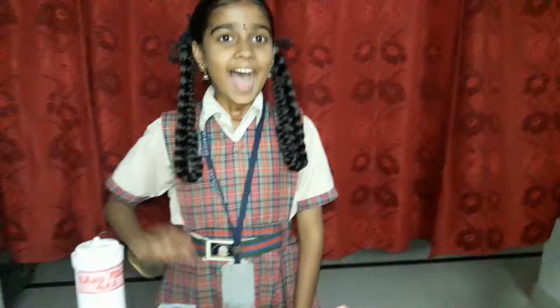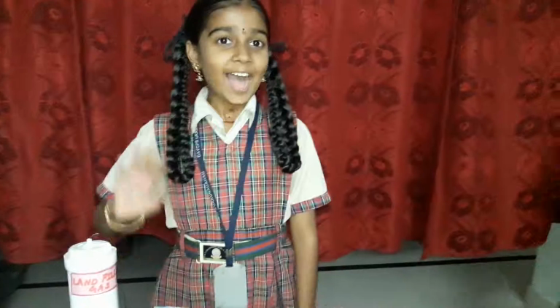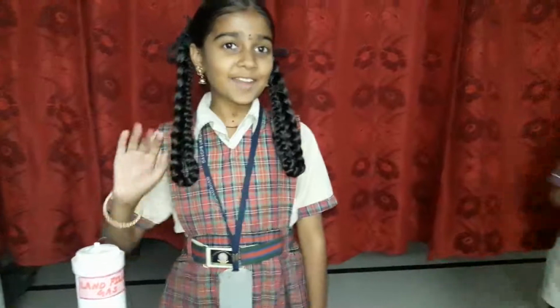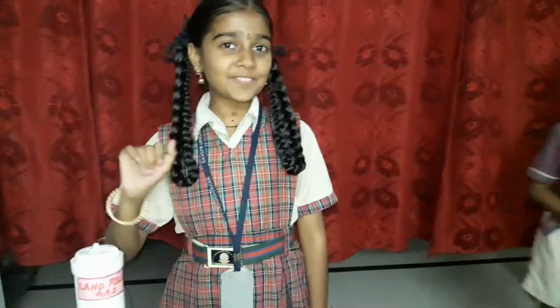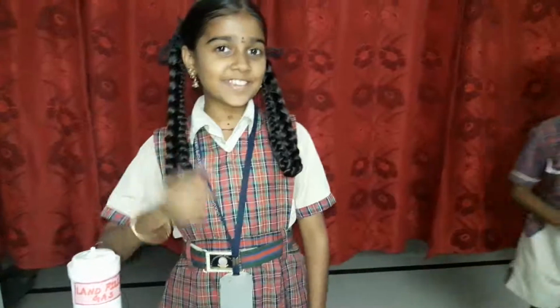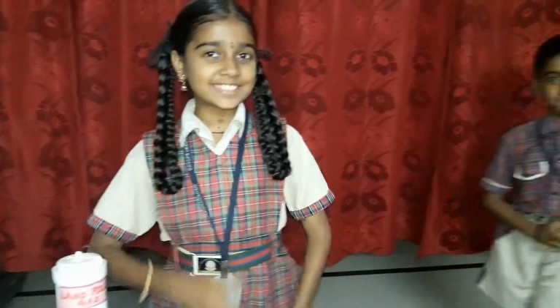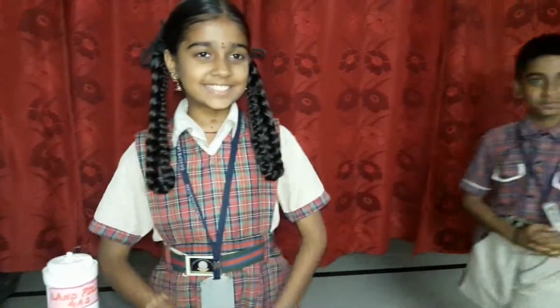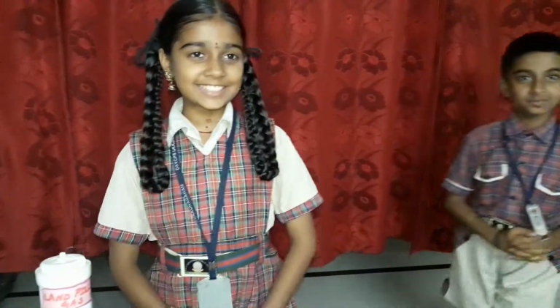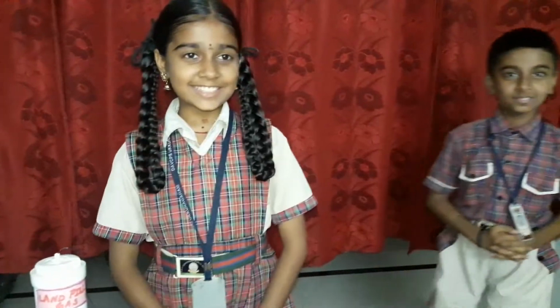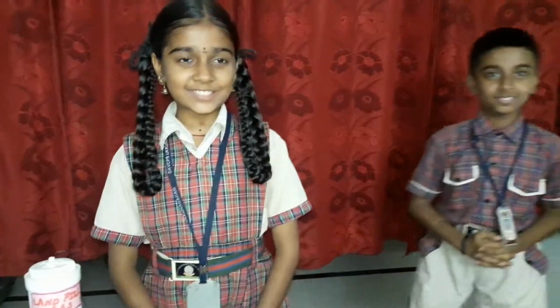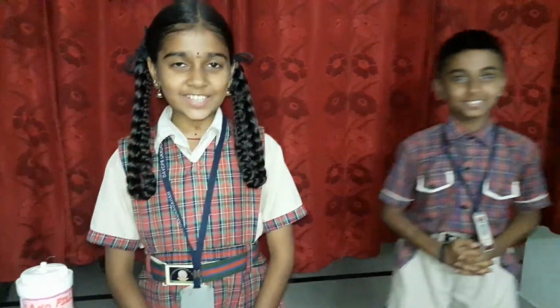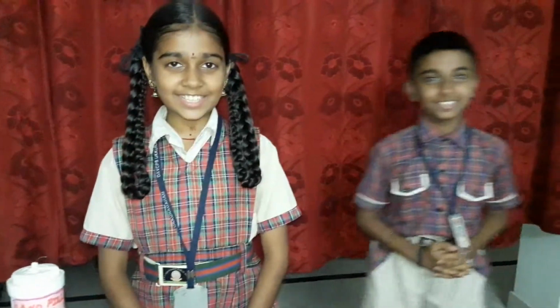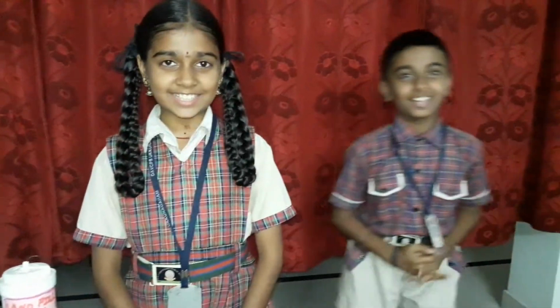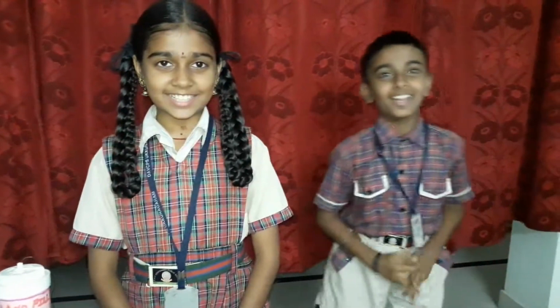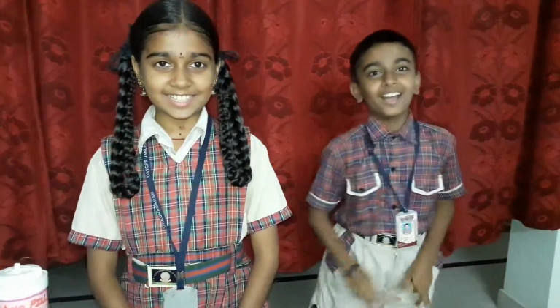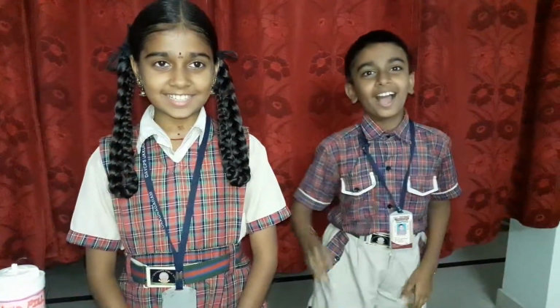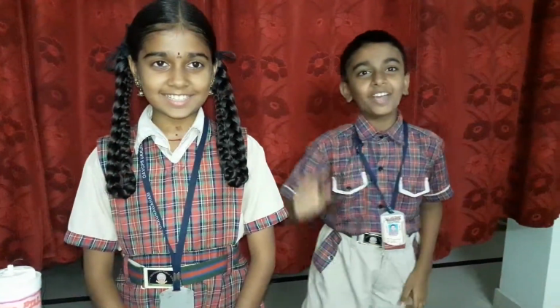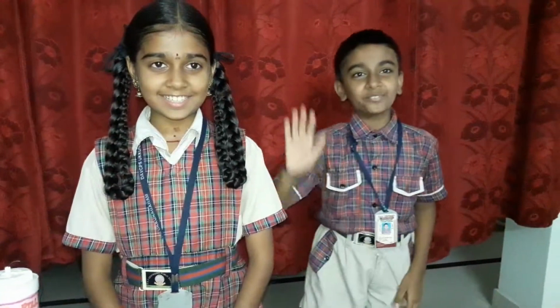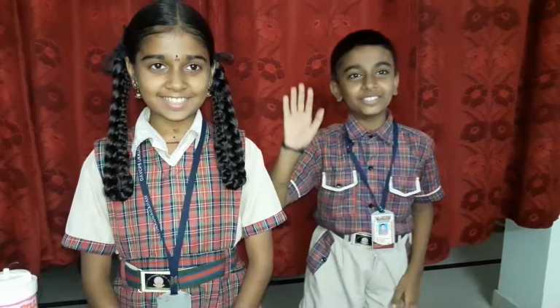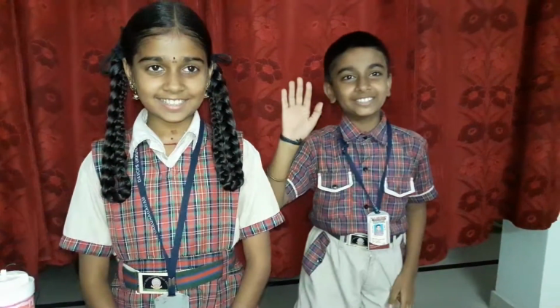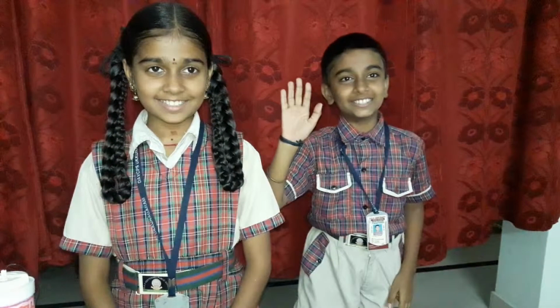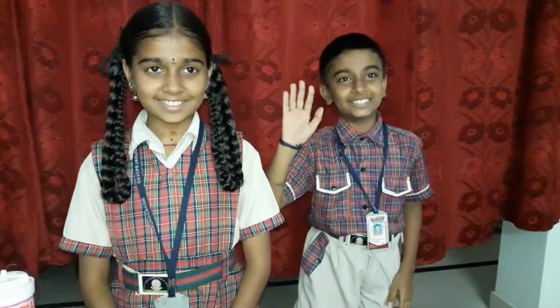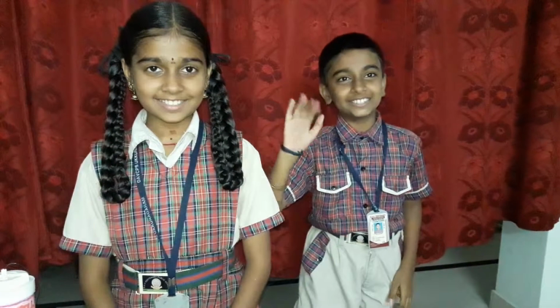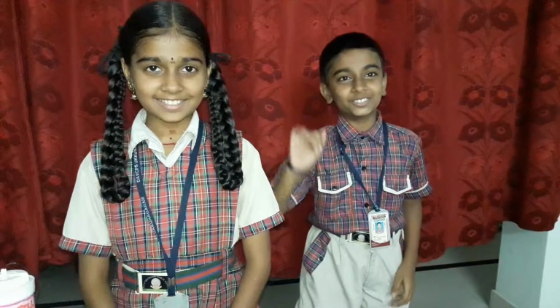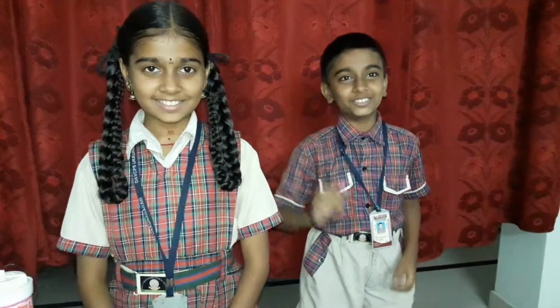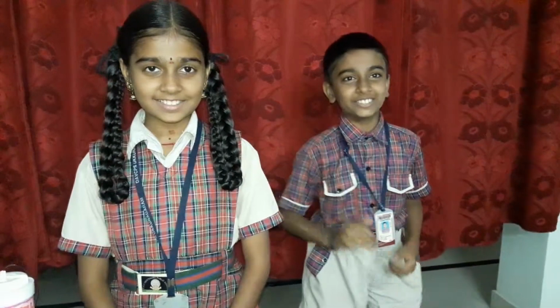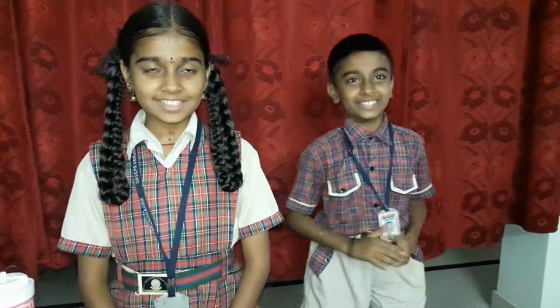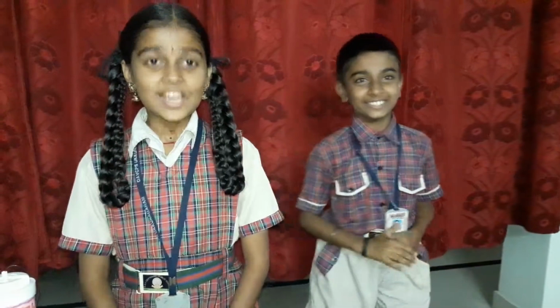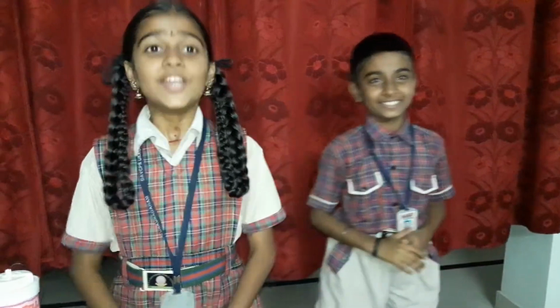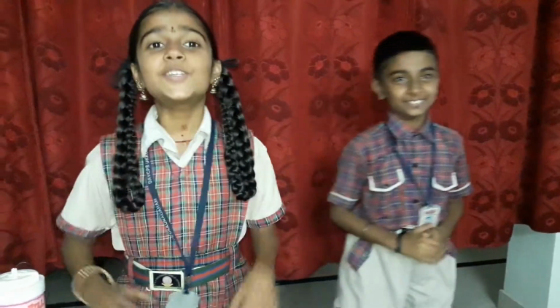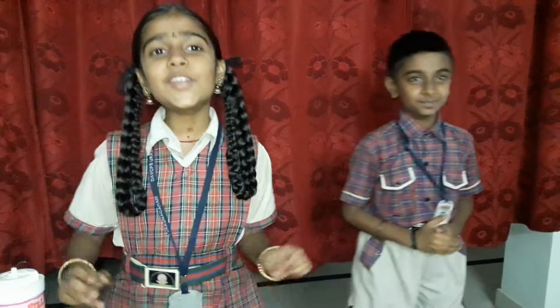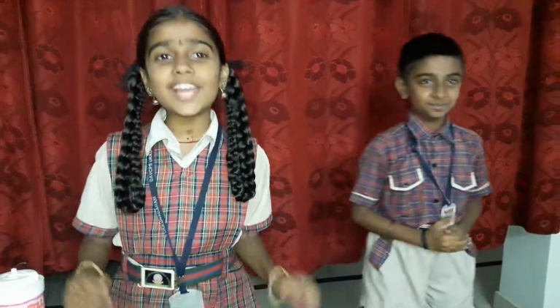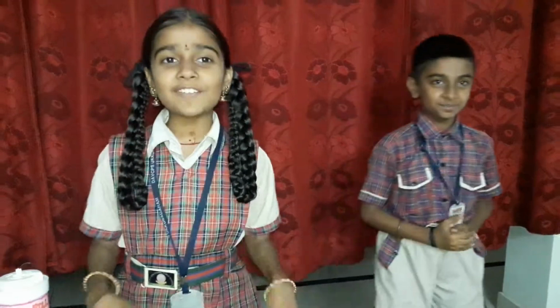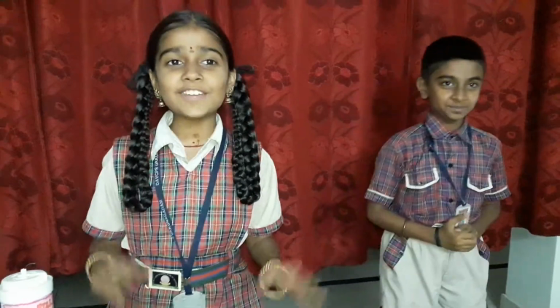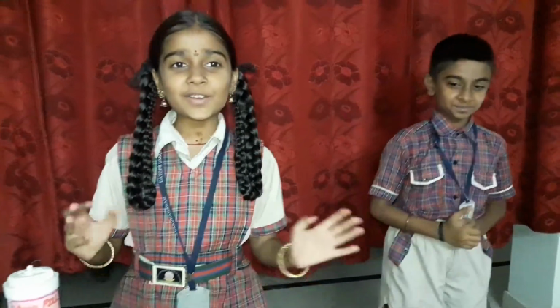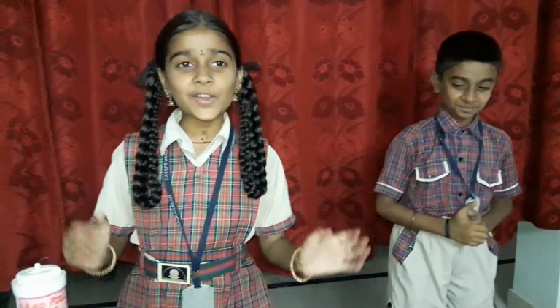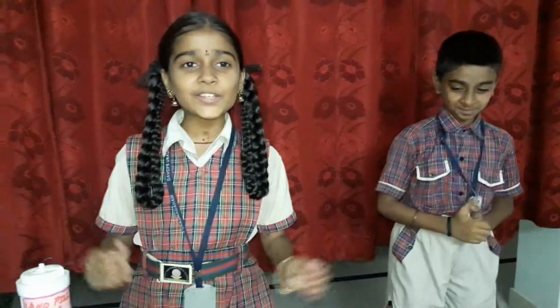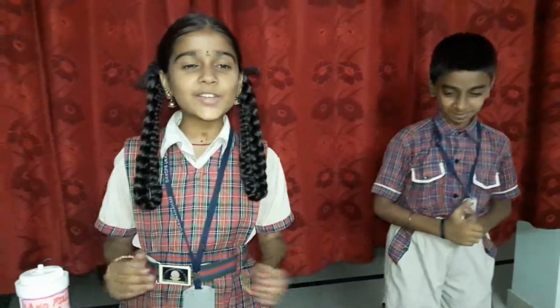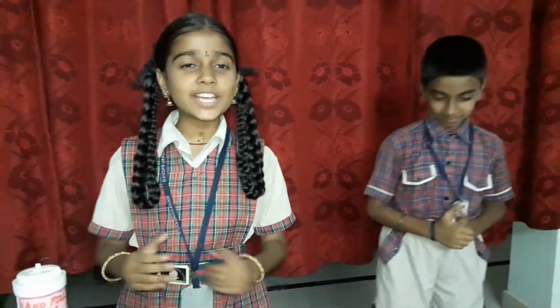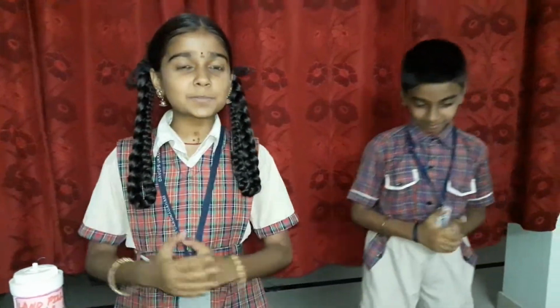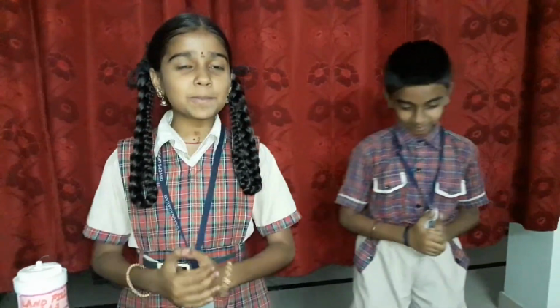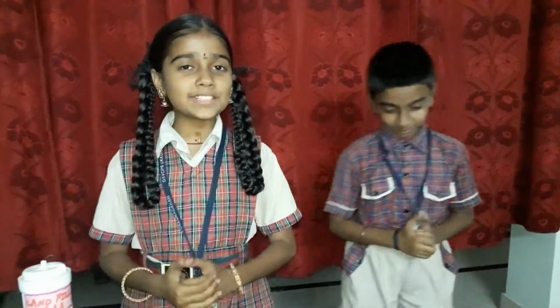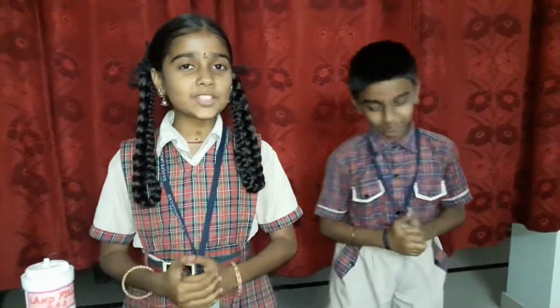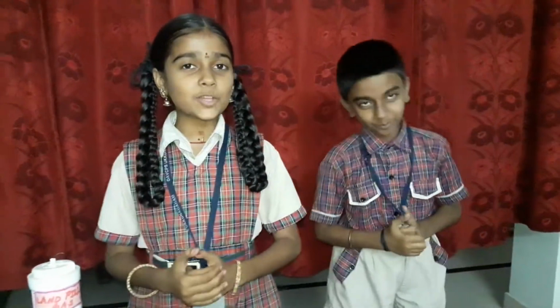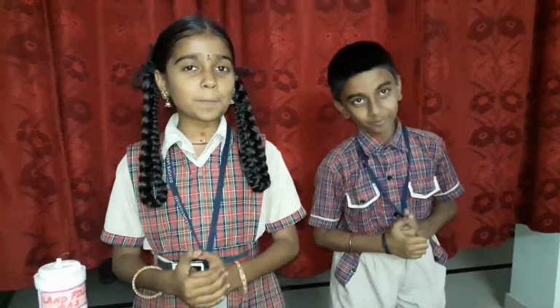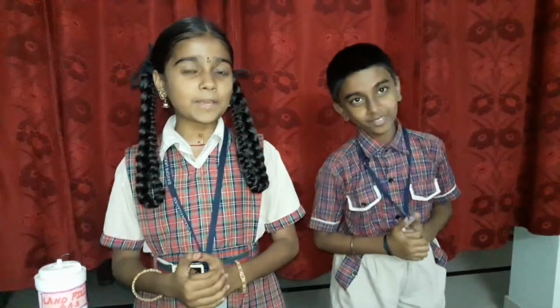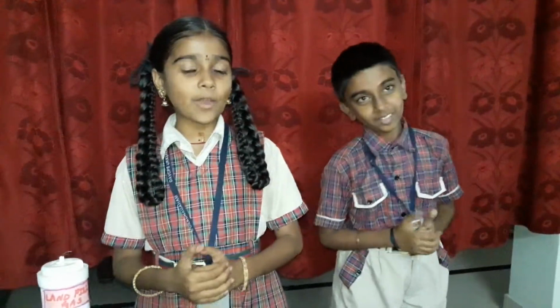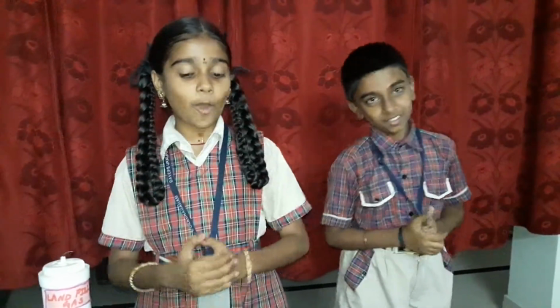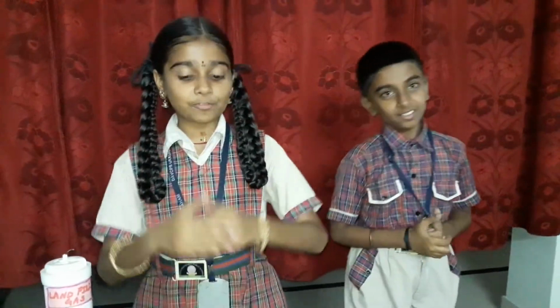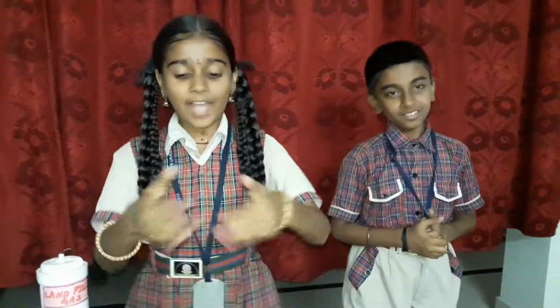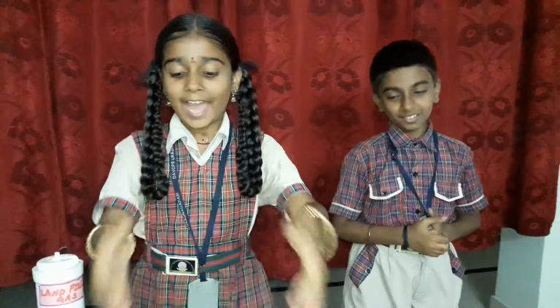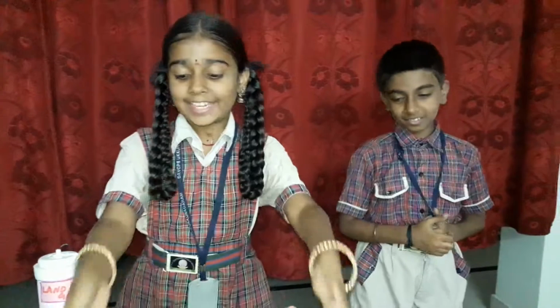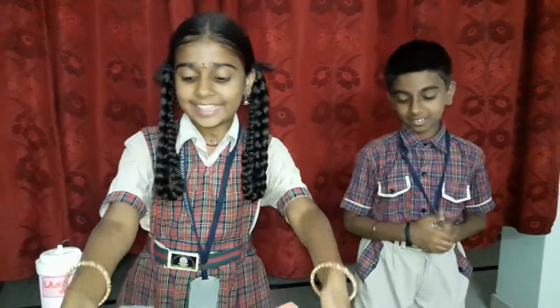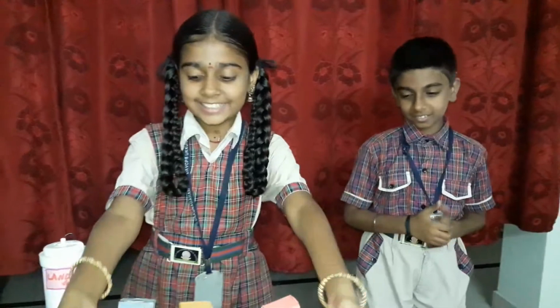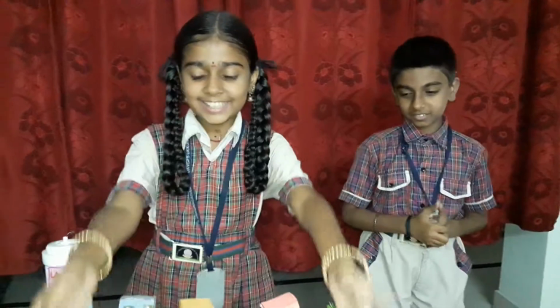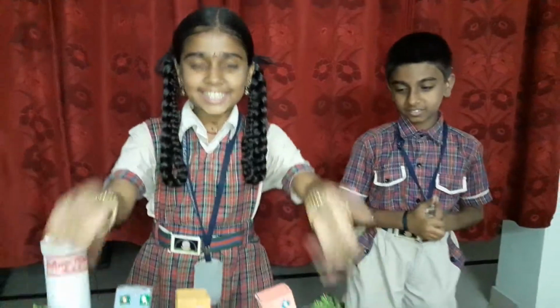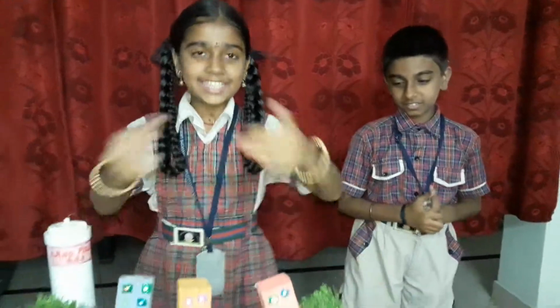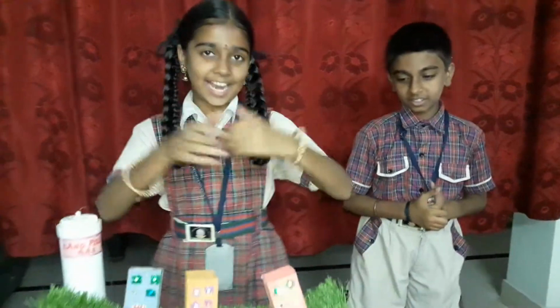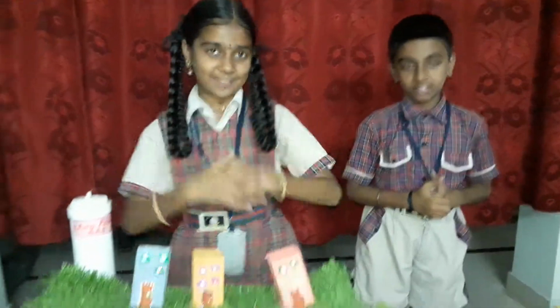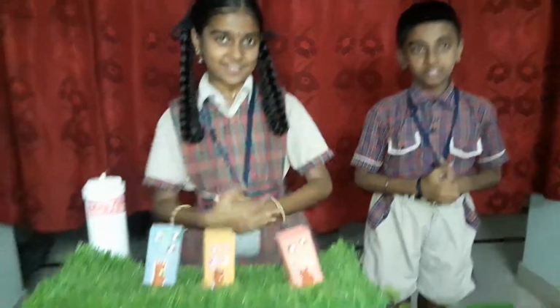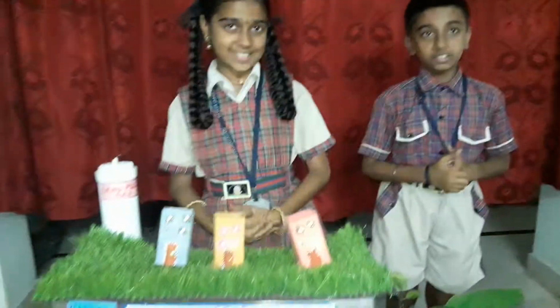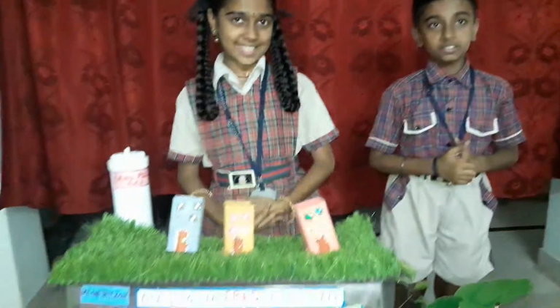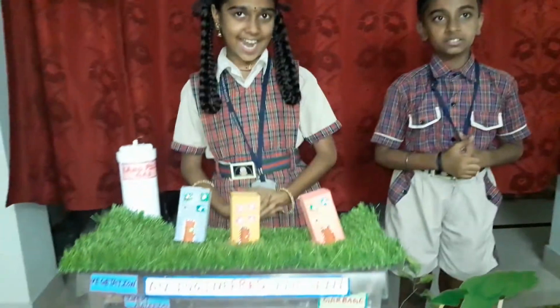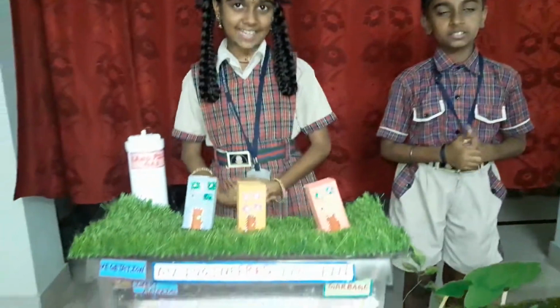Hi friends, this is Srinadi. Hi friends, this is Rathesh. Today we are going to explain the topic of an engineered landfill site.